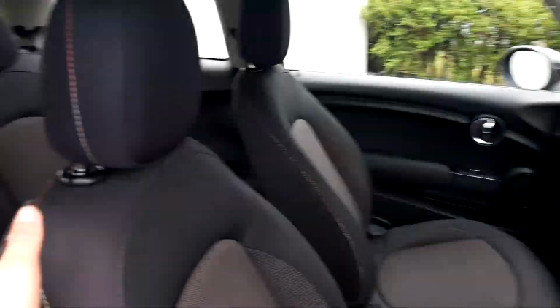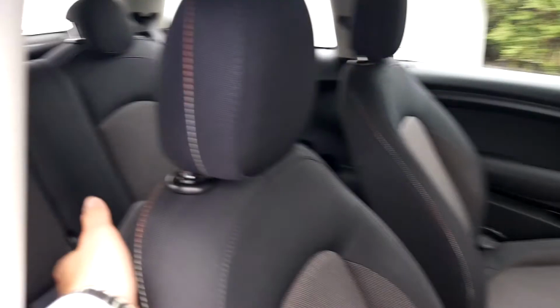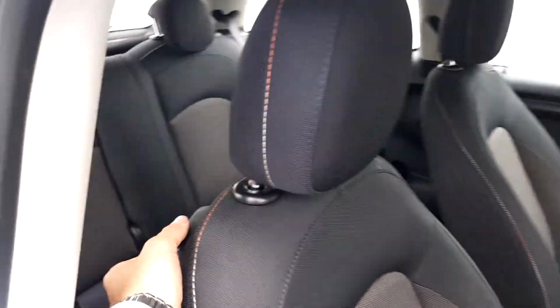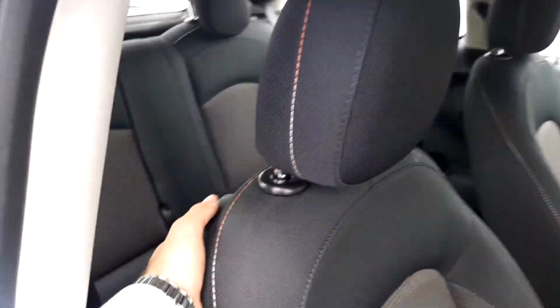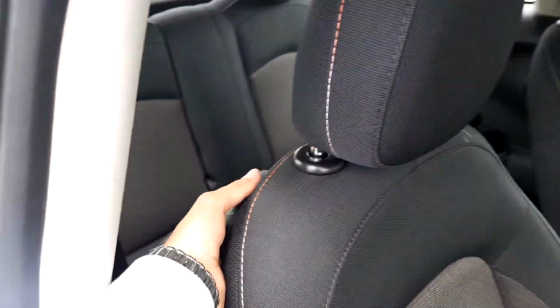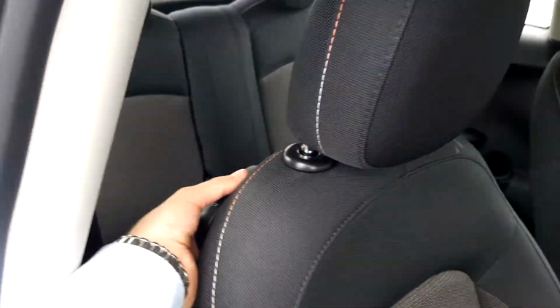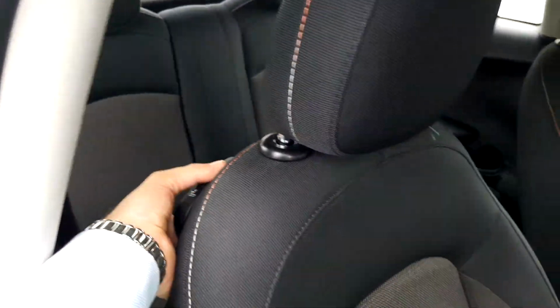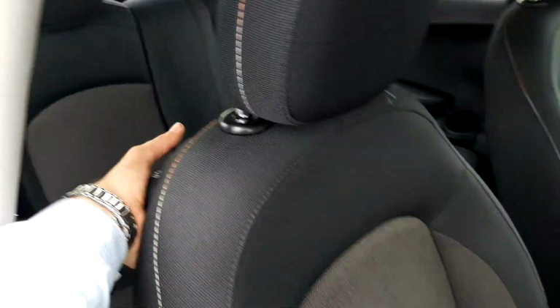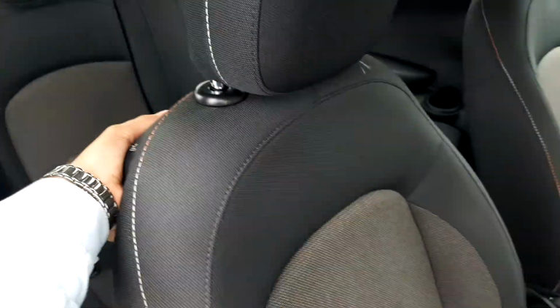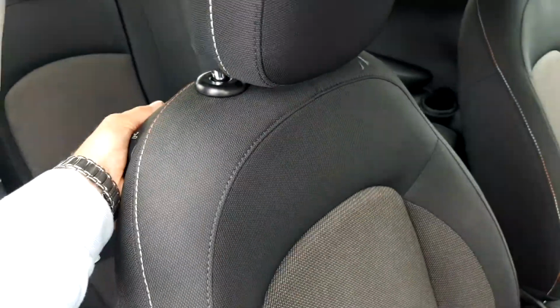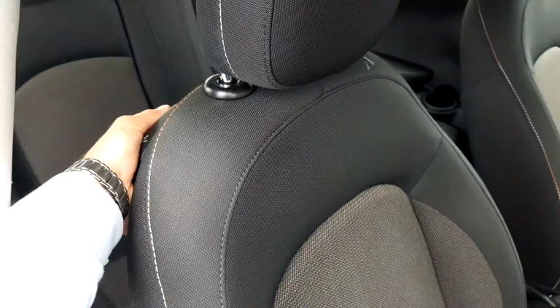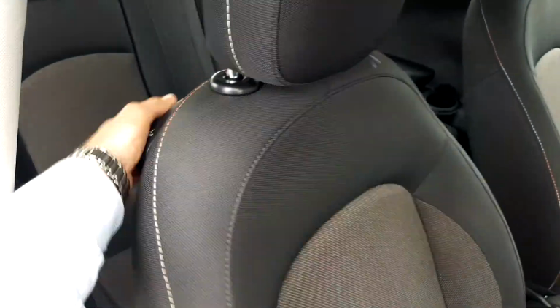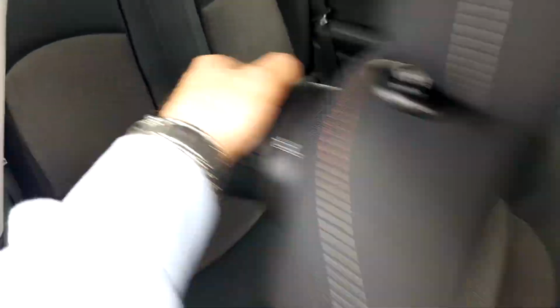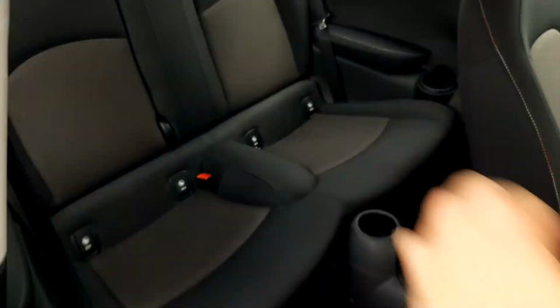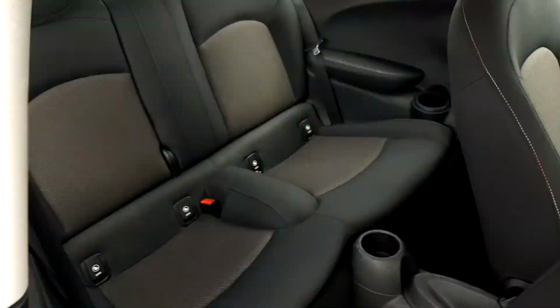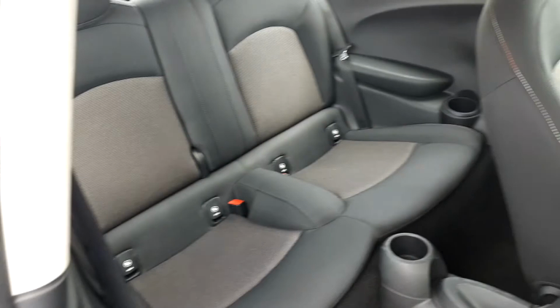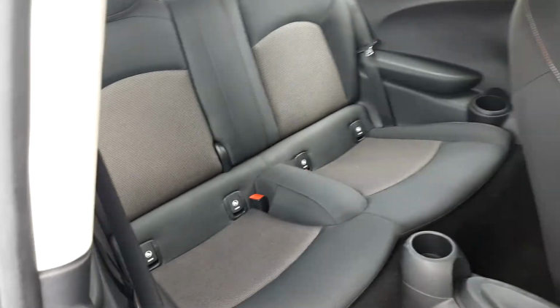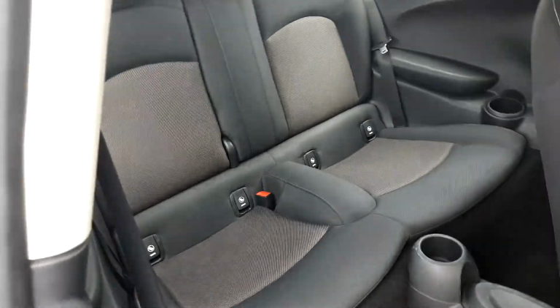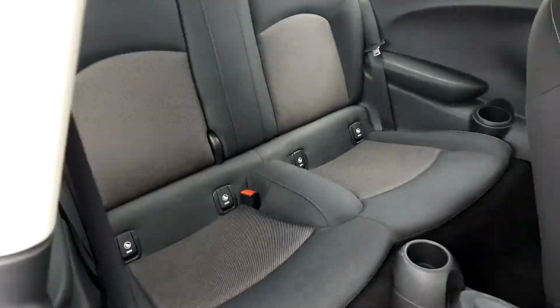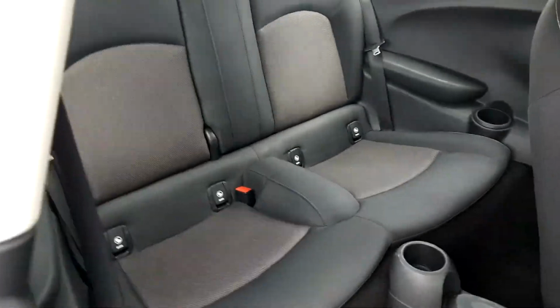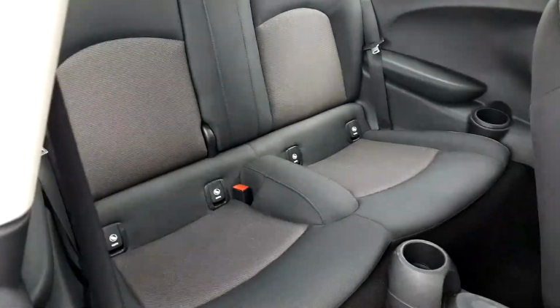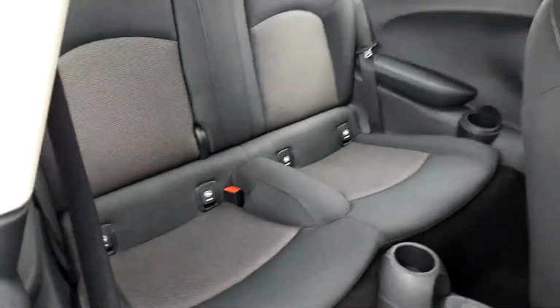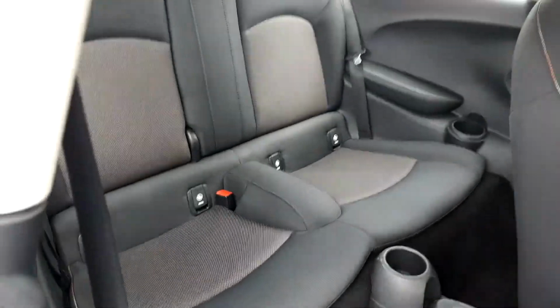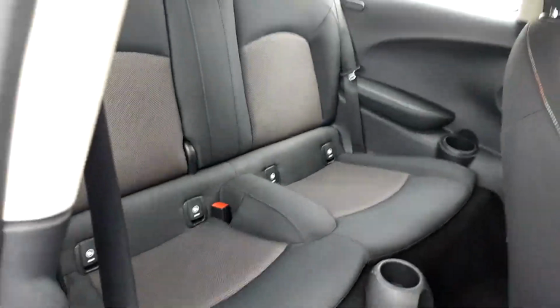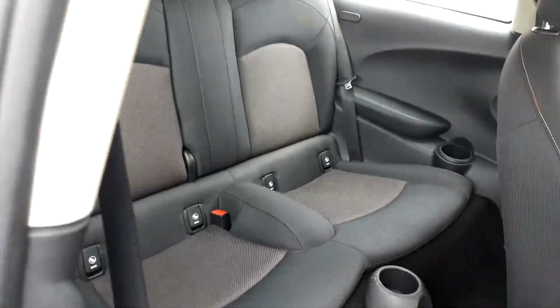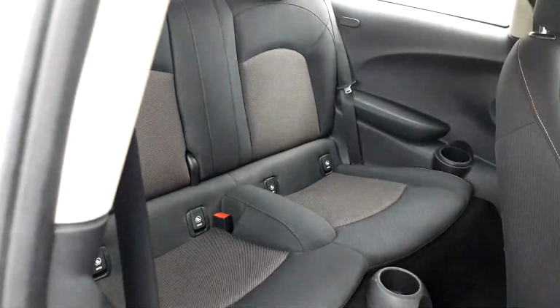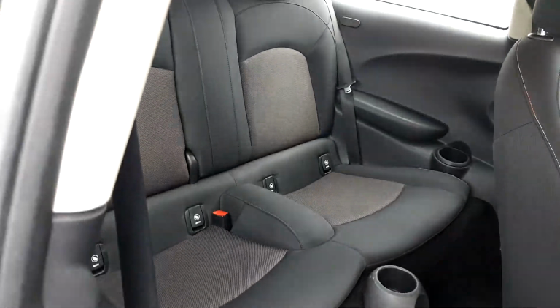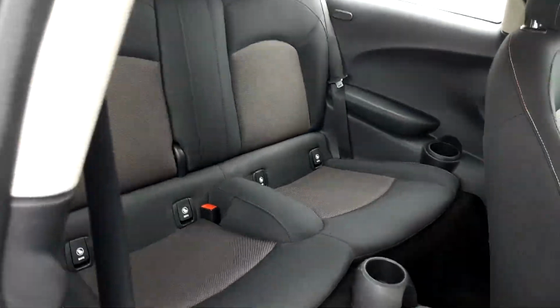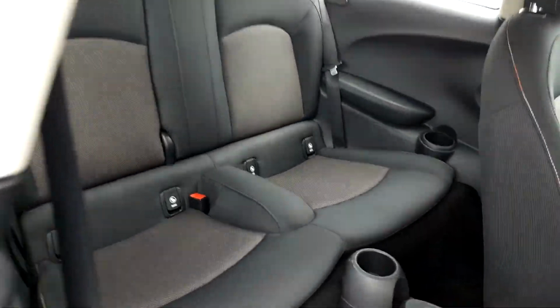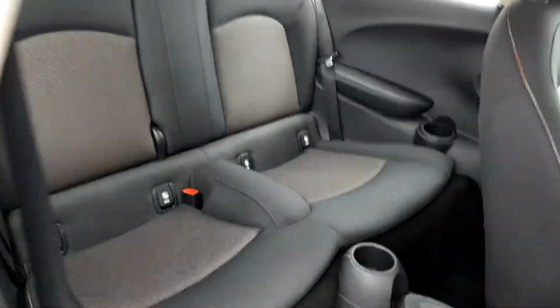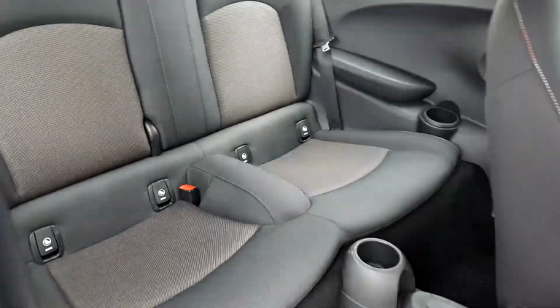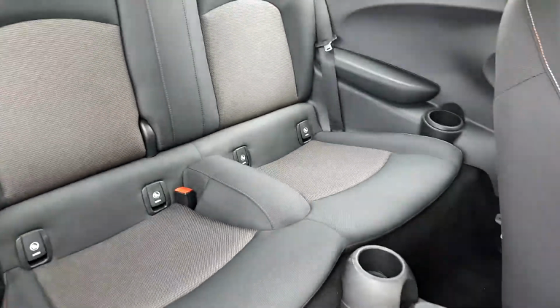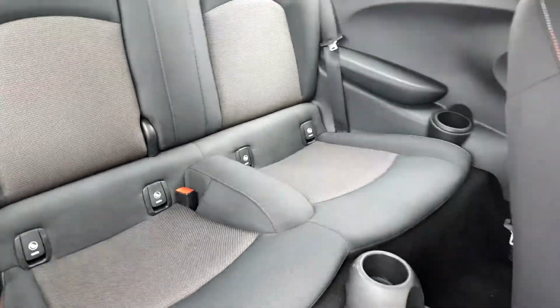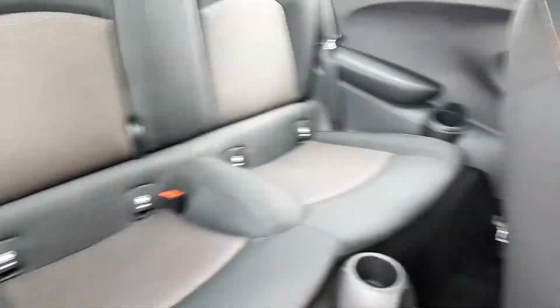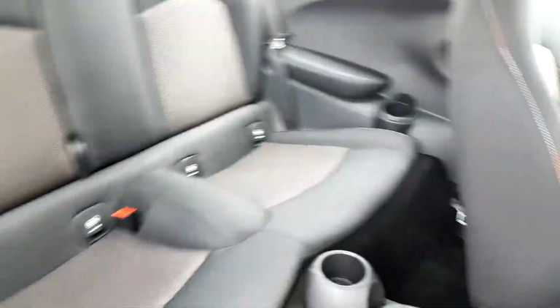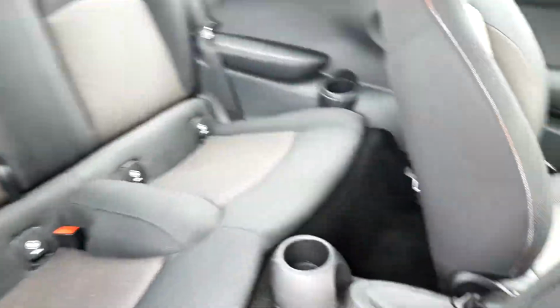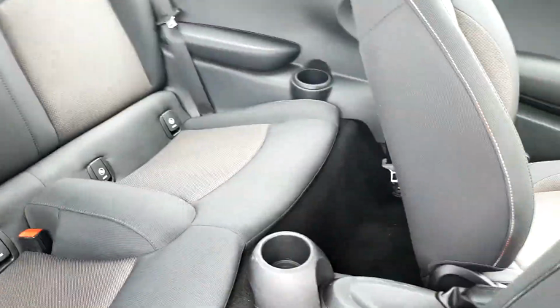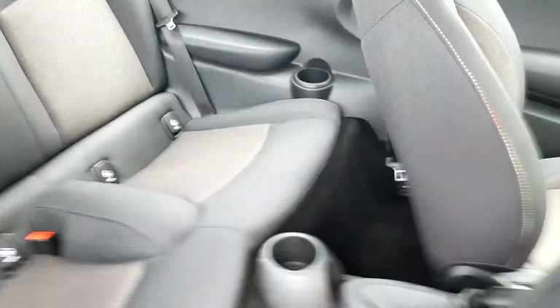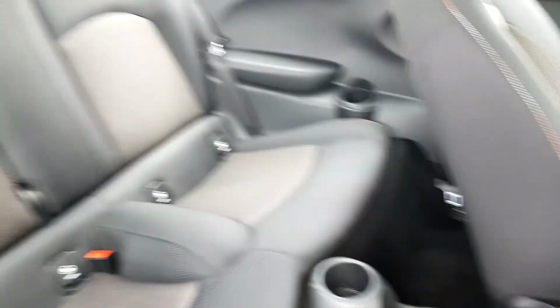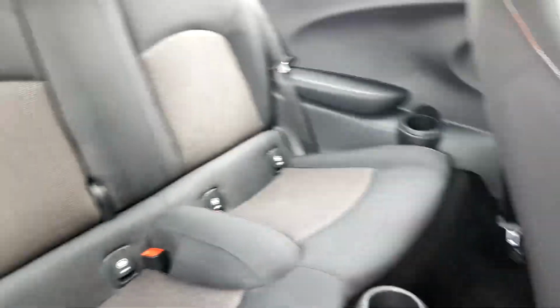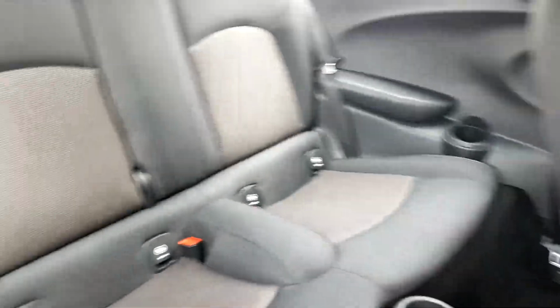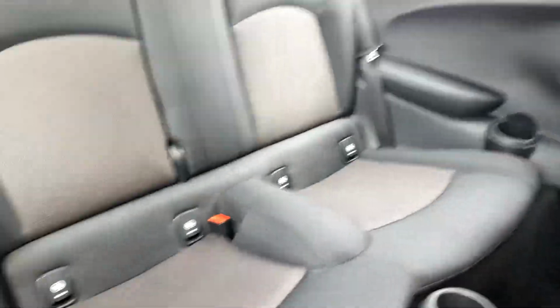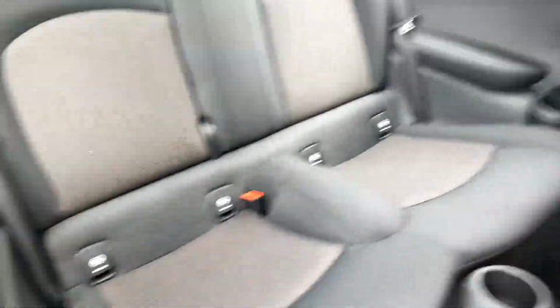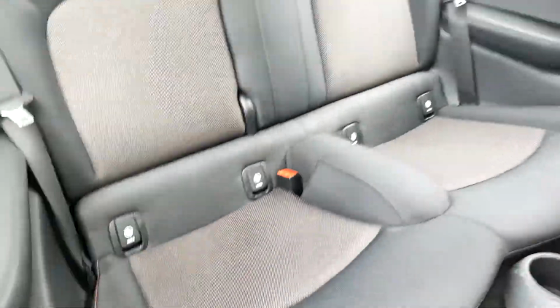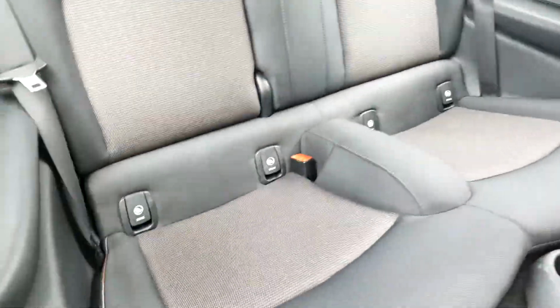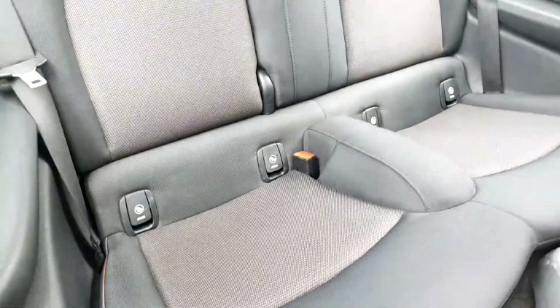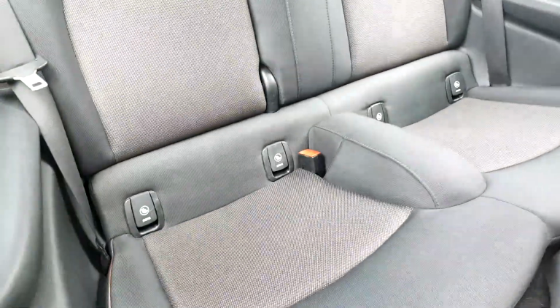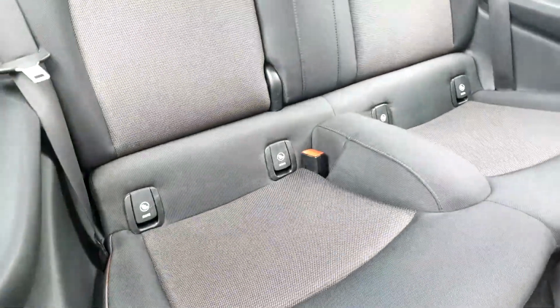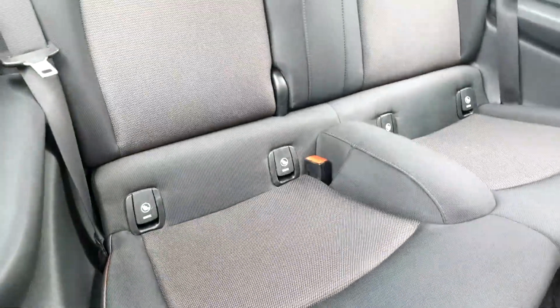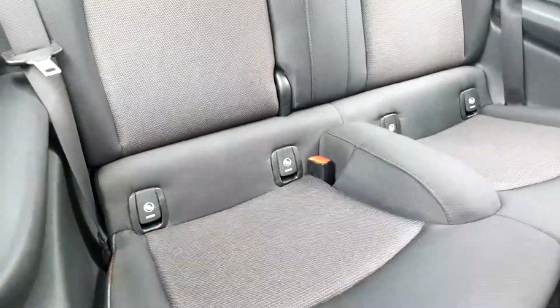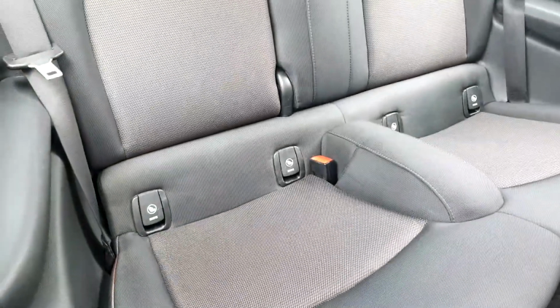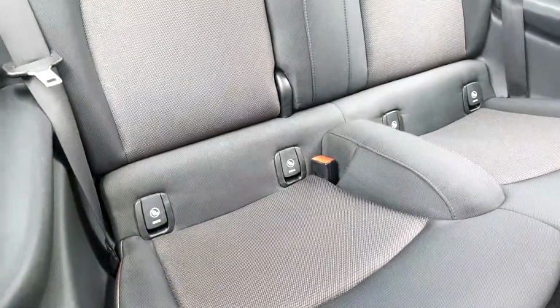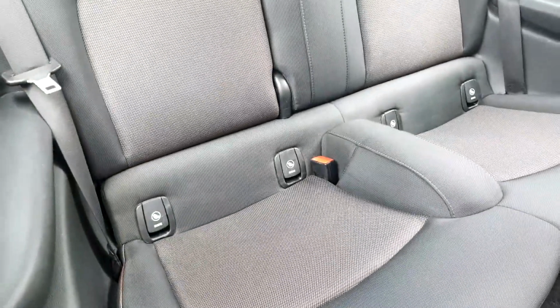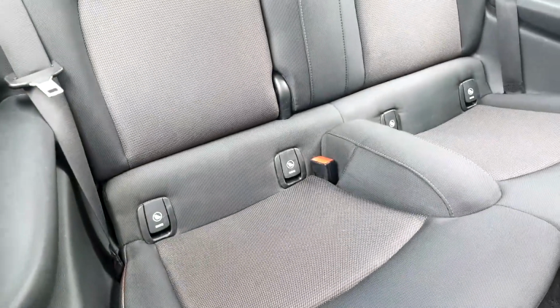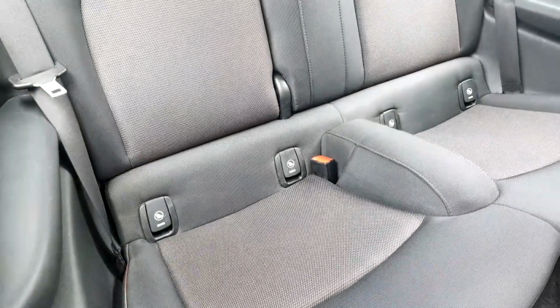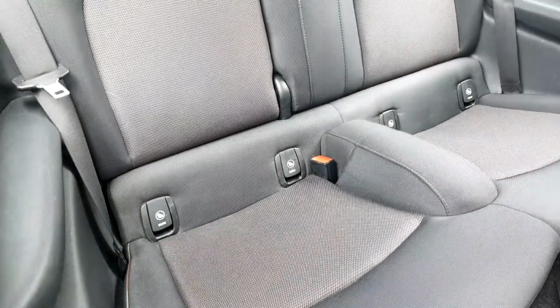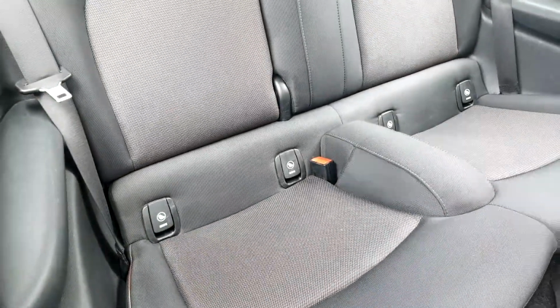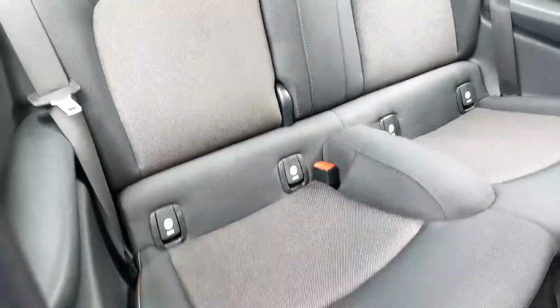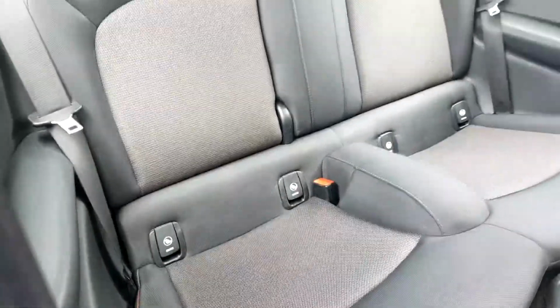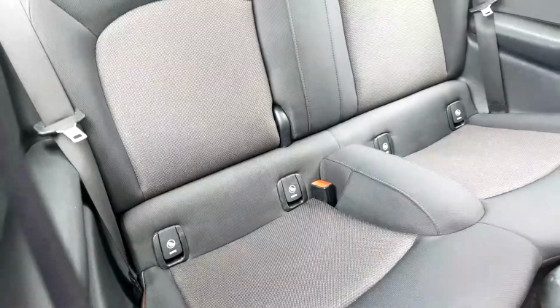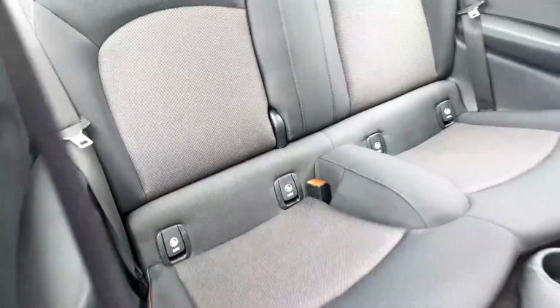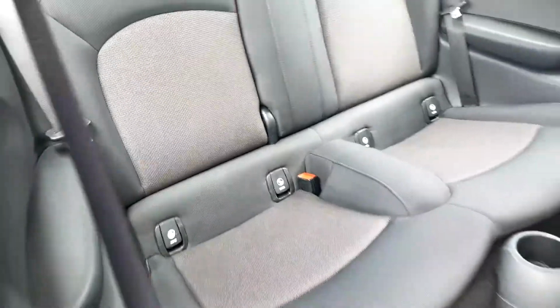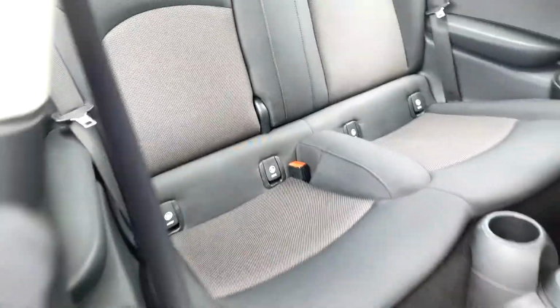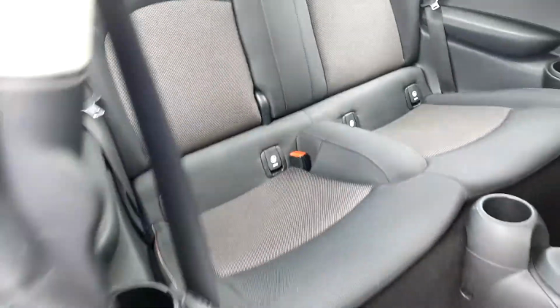It's a 3-door of course, and here is the back. As you can see it is spacious and there is ISOFIX if you want to safely secure a child seat.